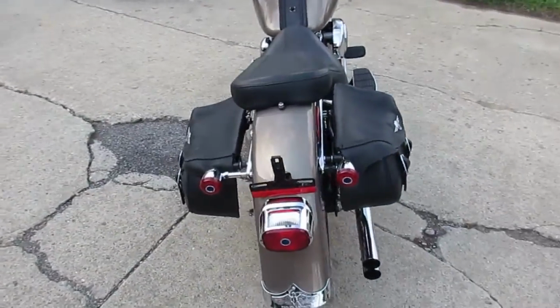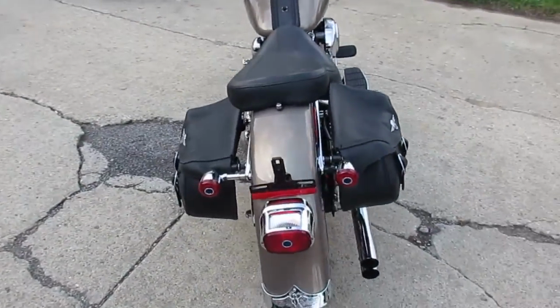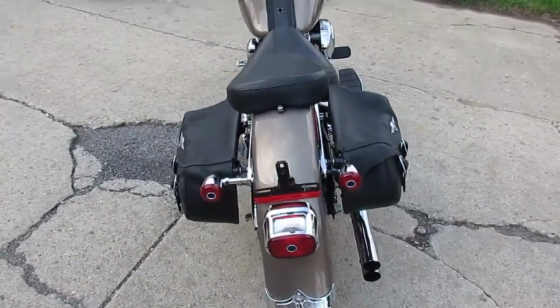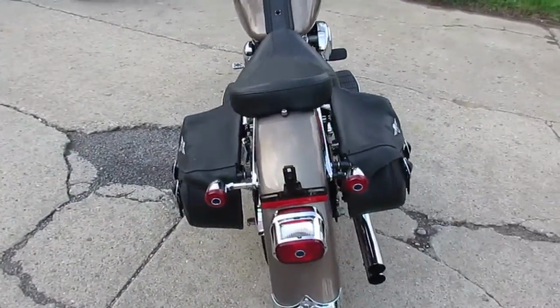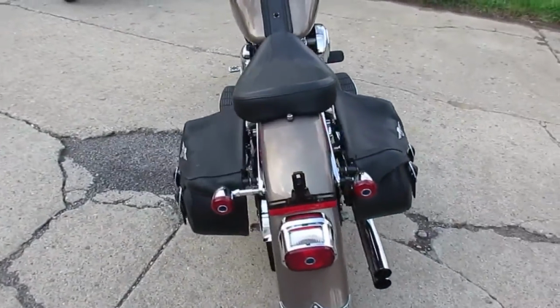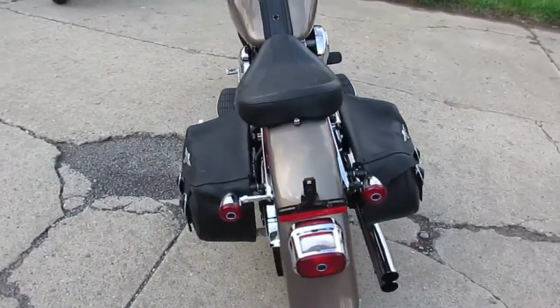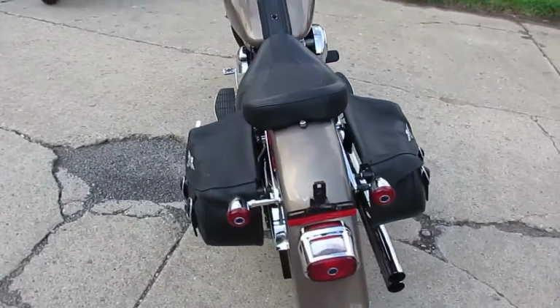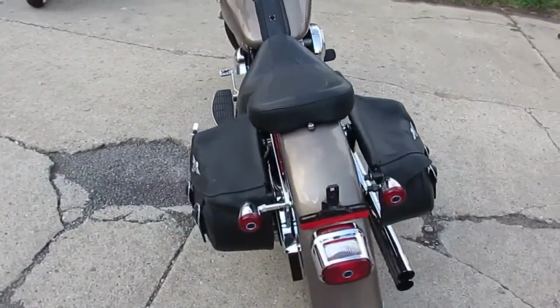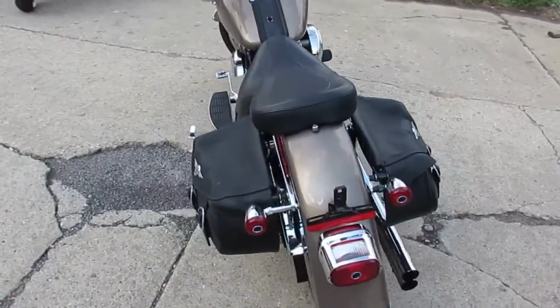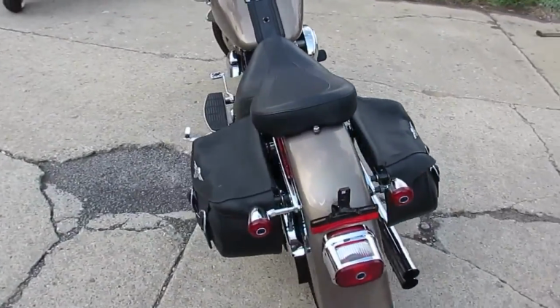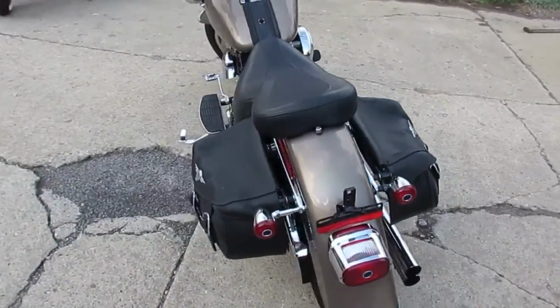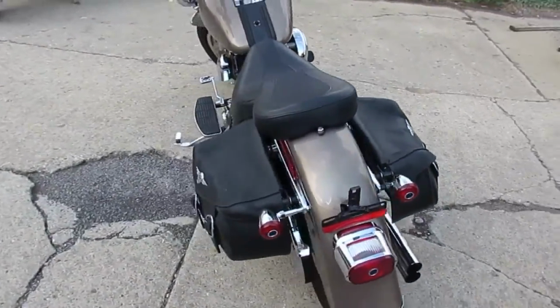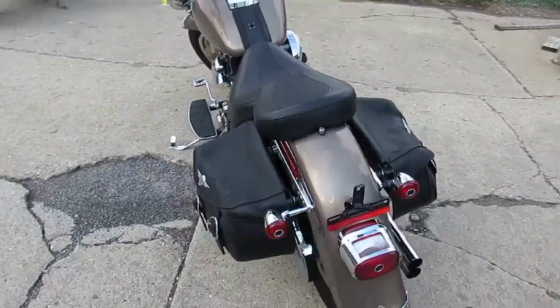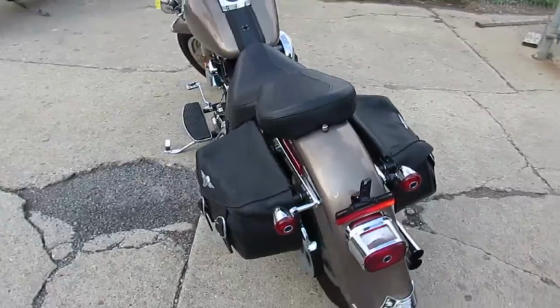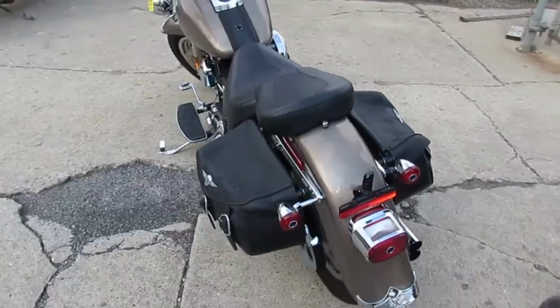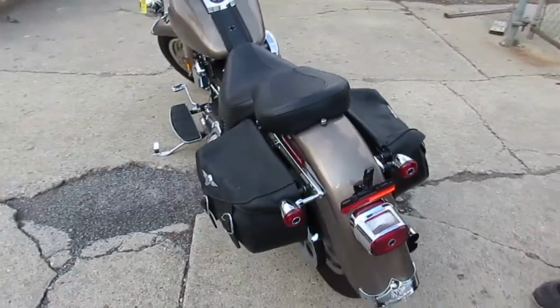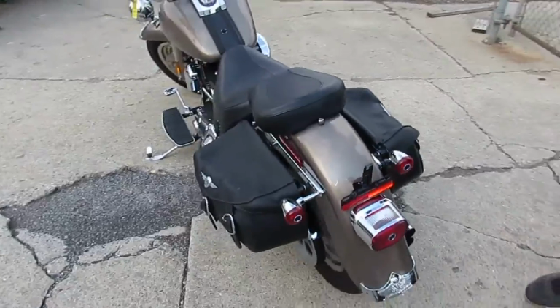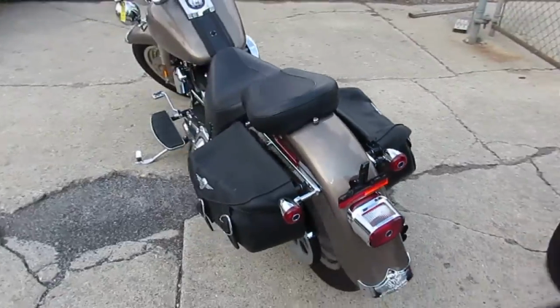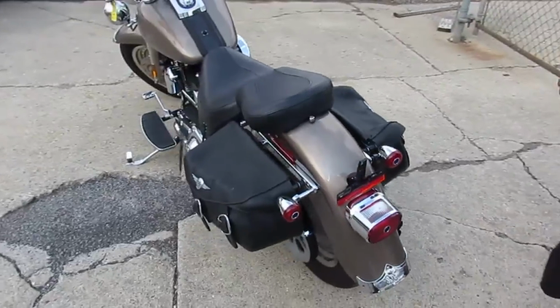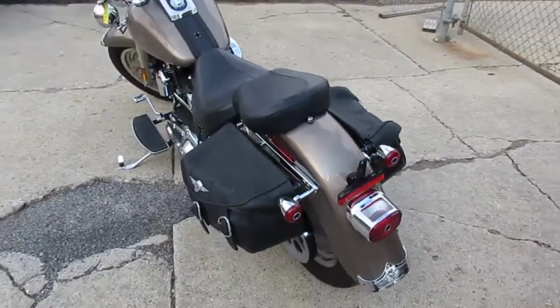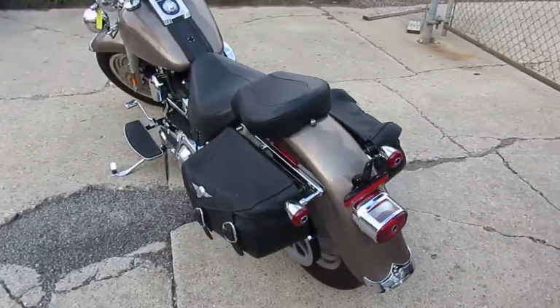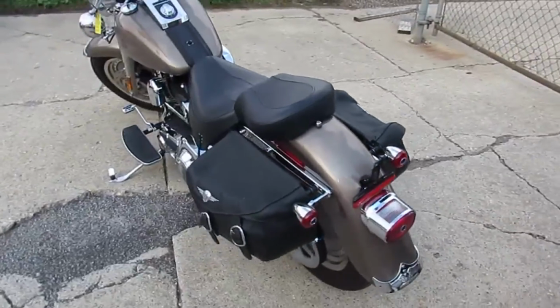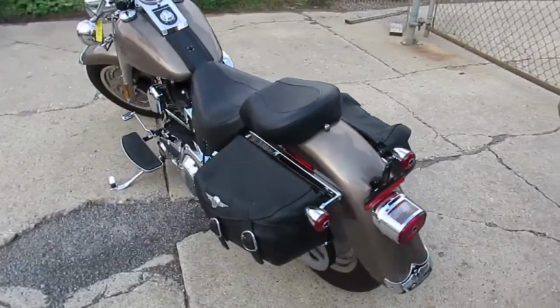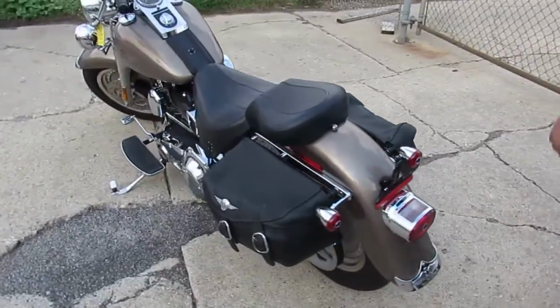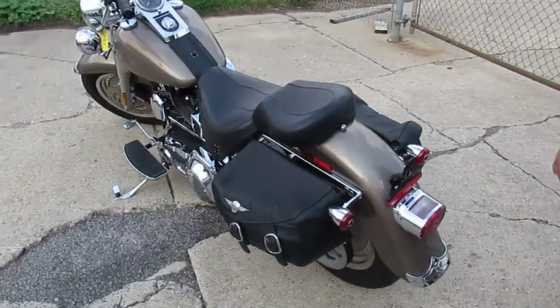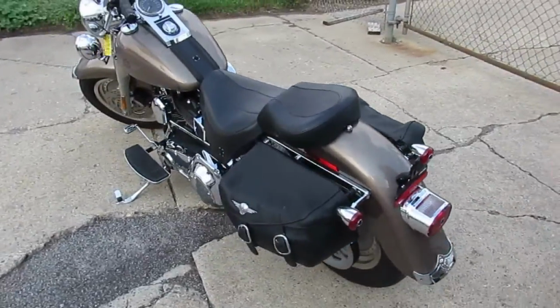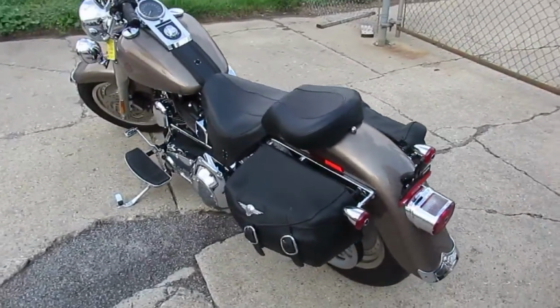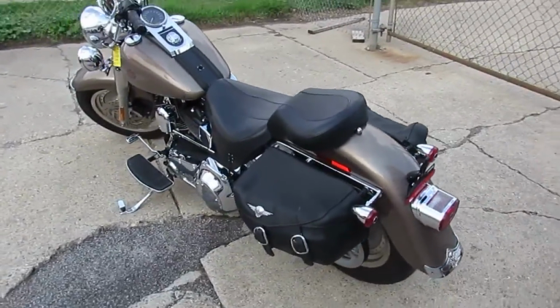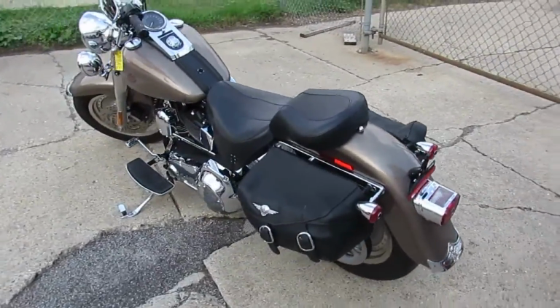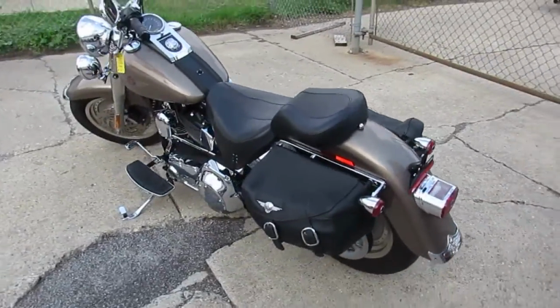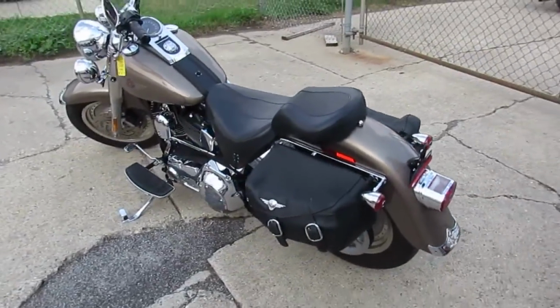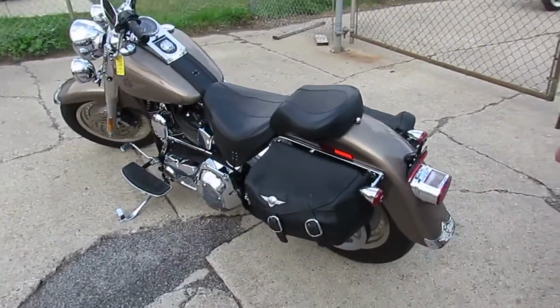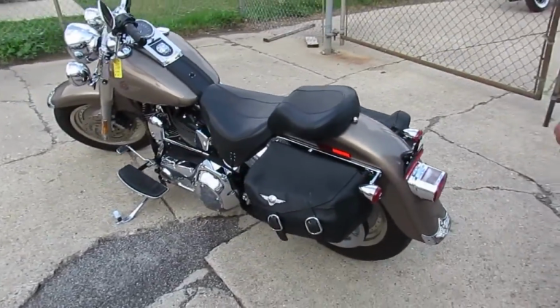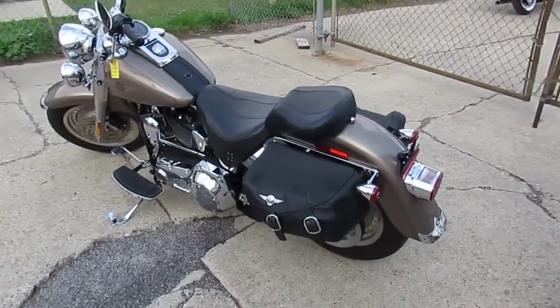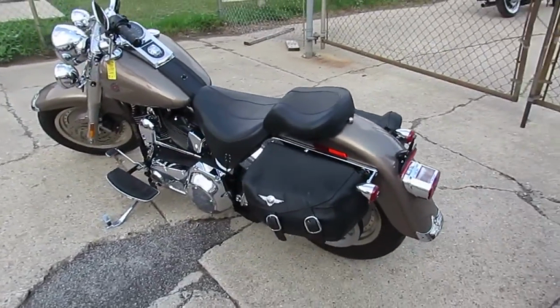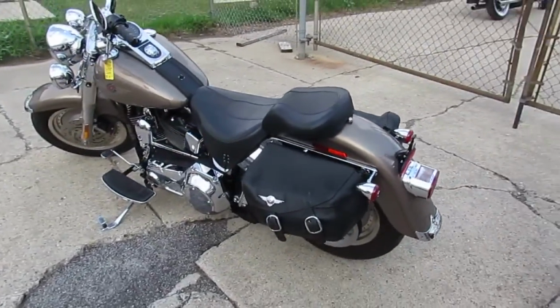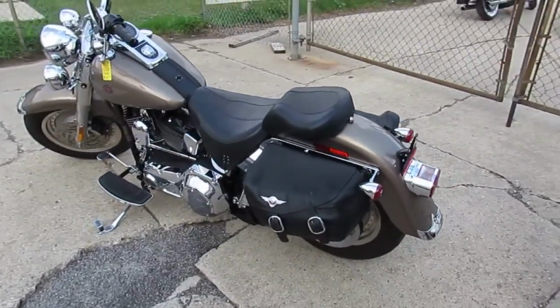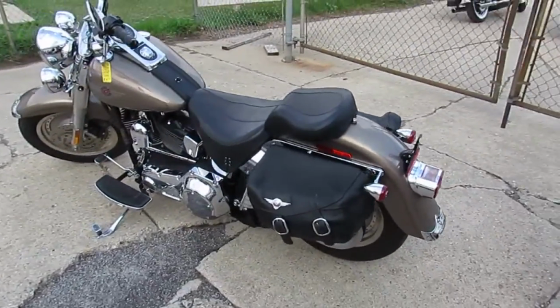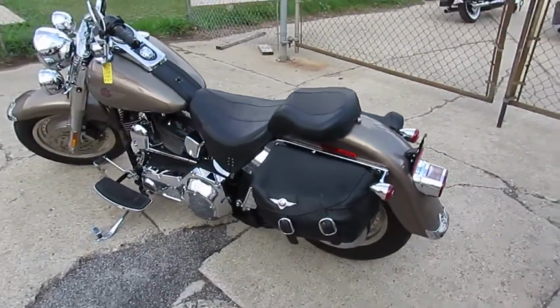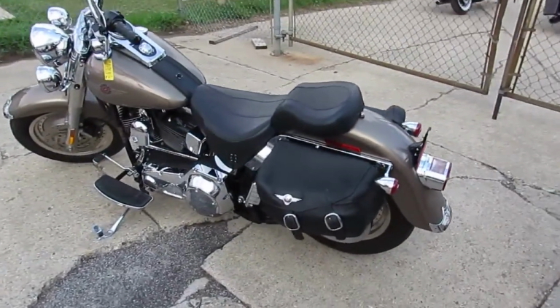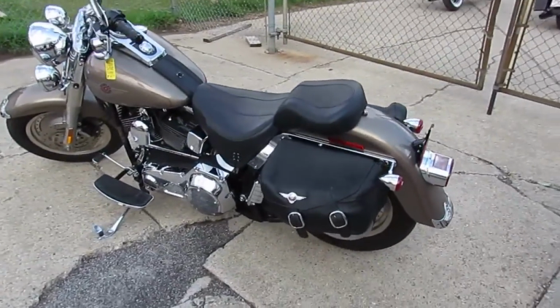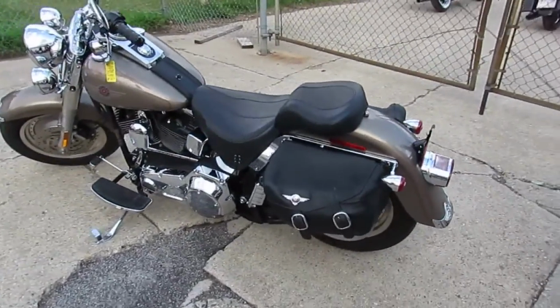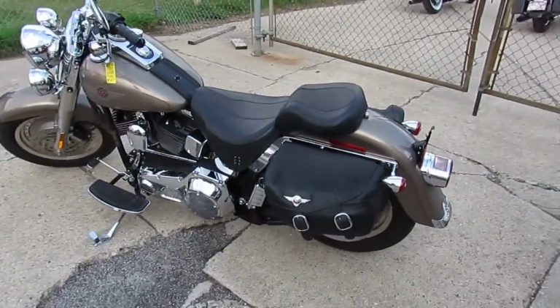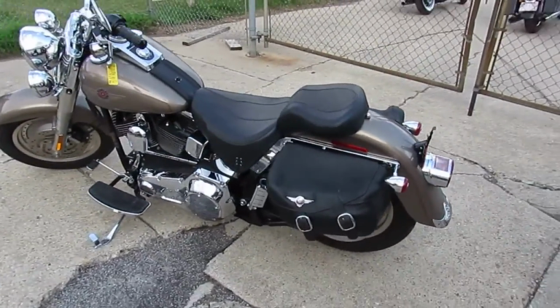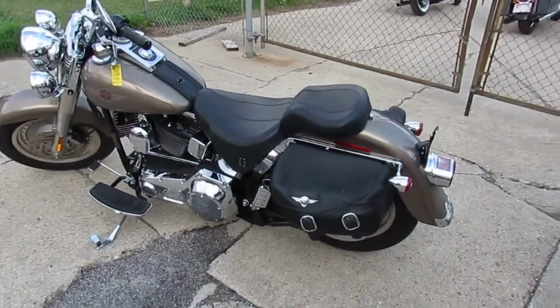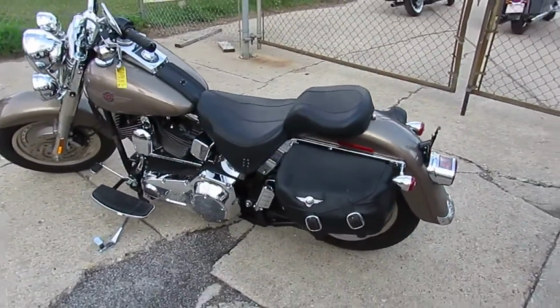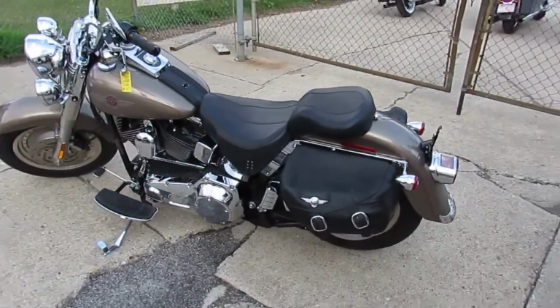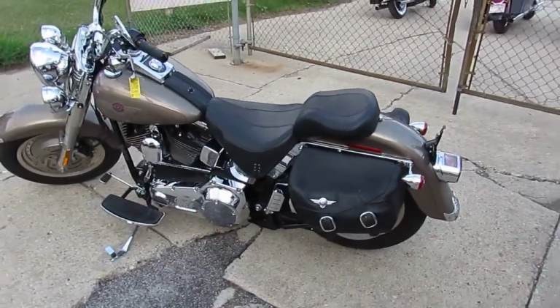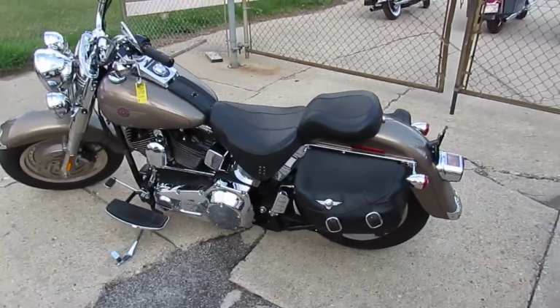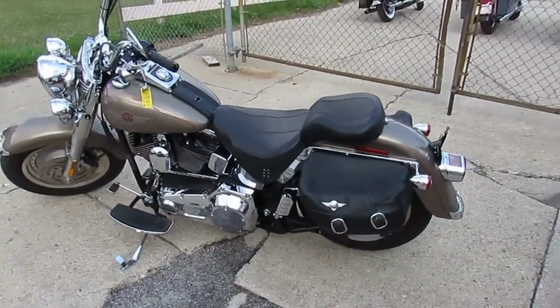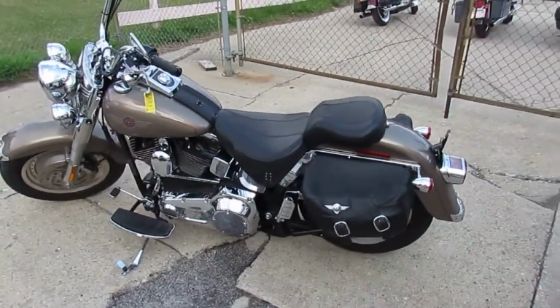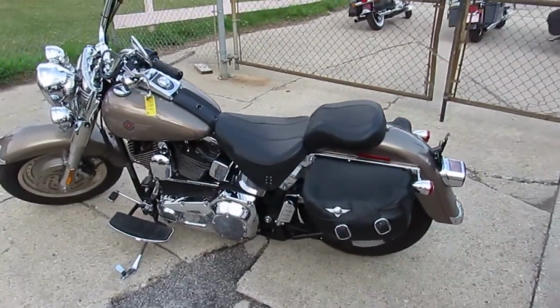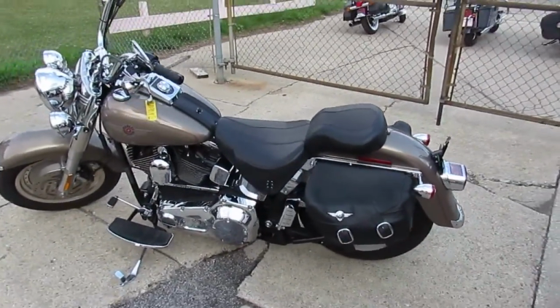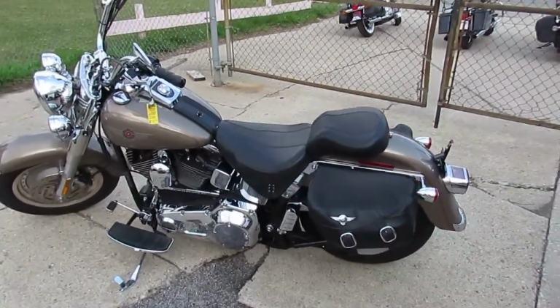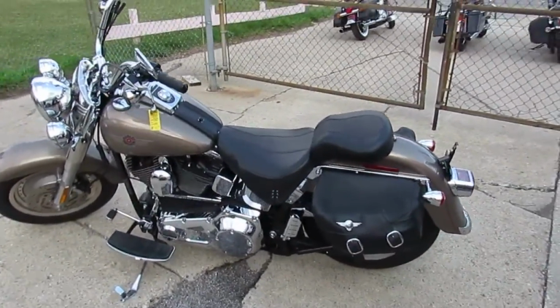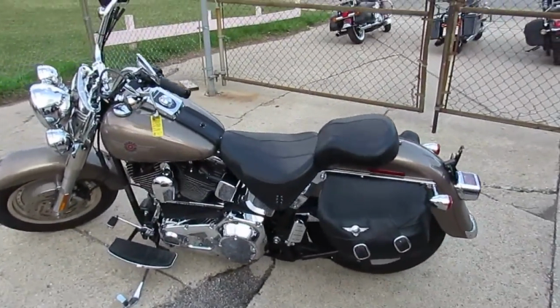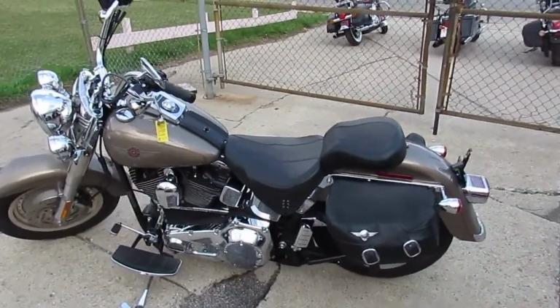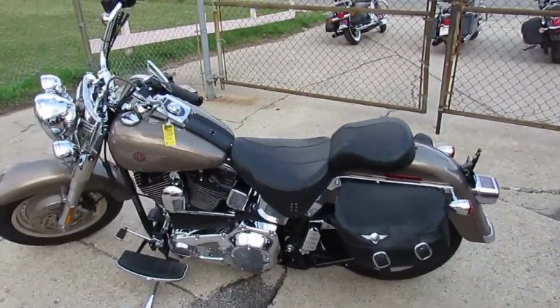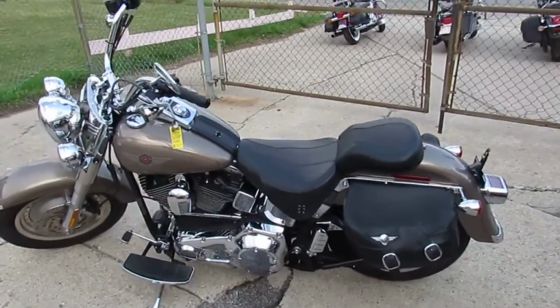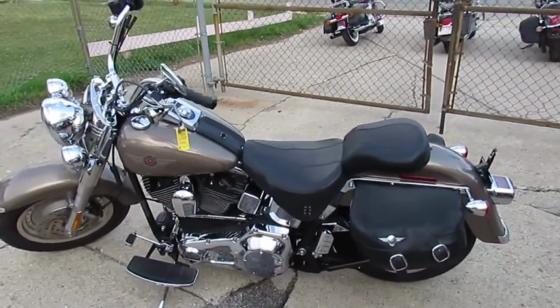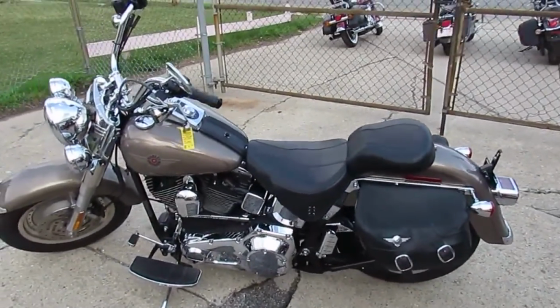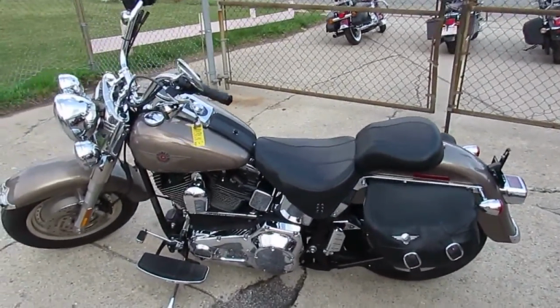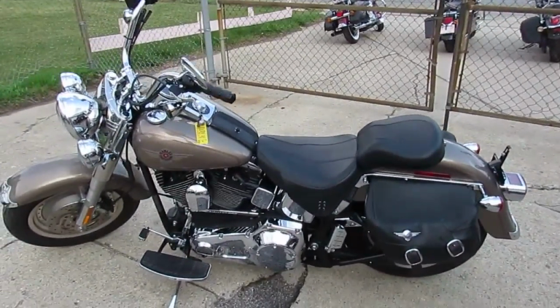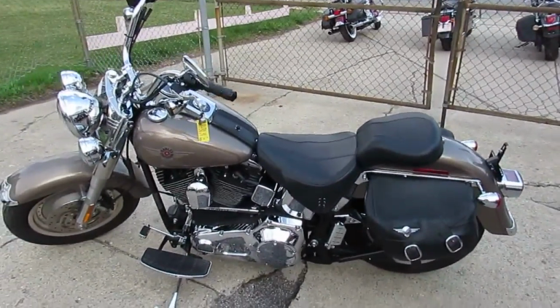We got leasing programs available, financing for everyone. Give us a call today and you can ride today. It's ApprovalPowerSports.com.